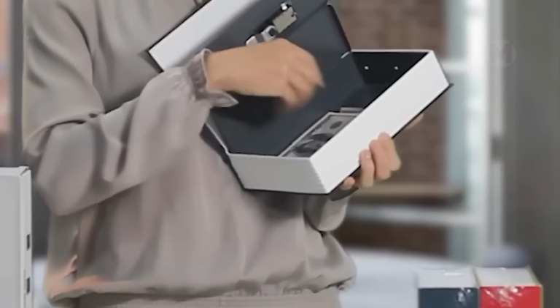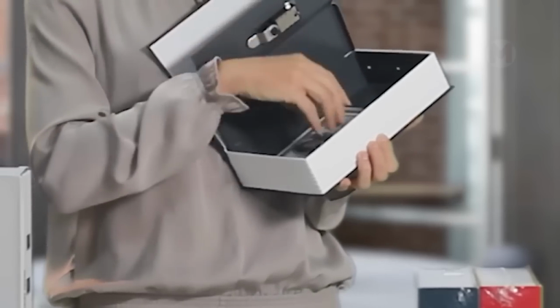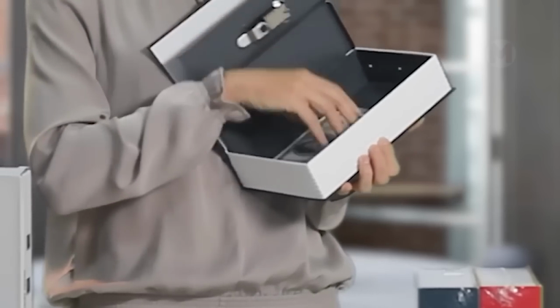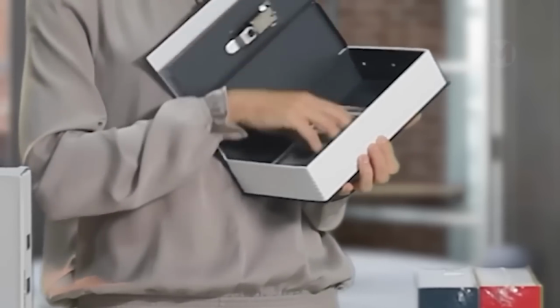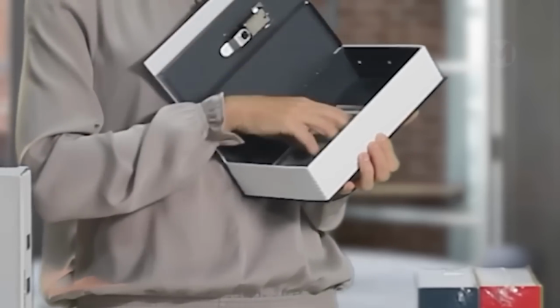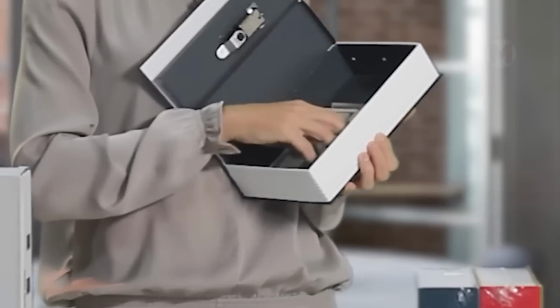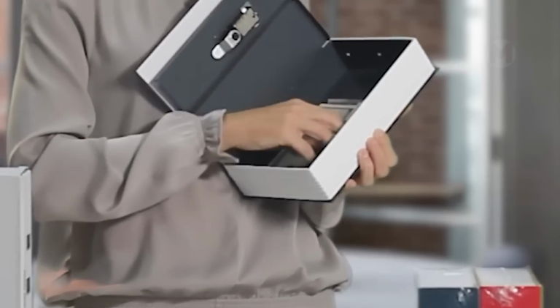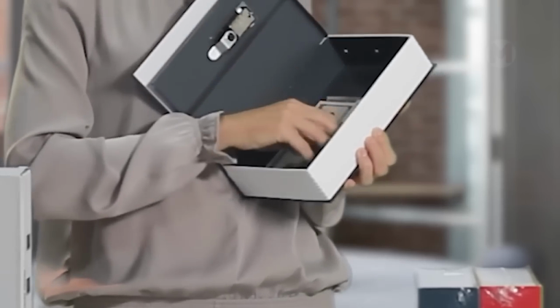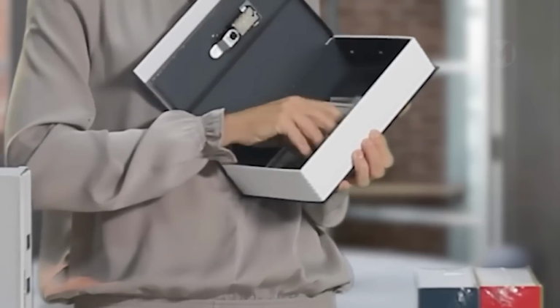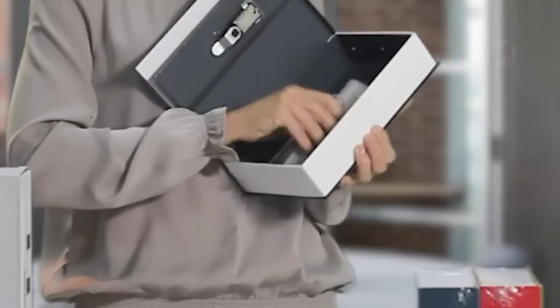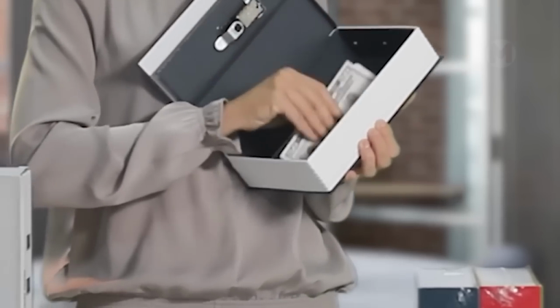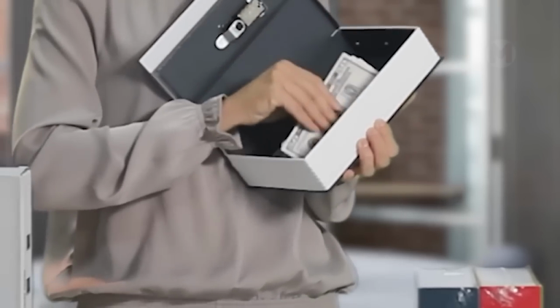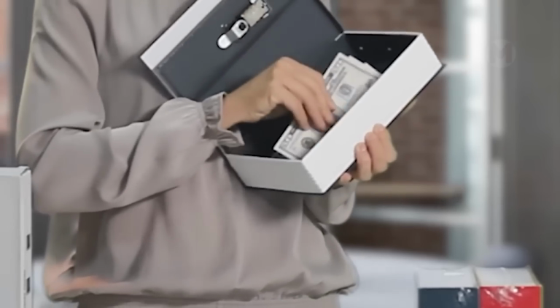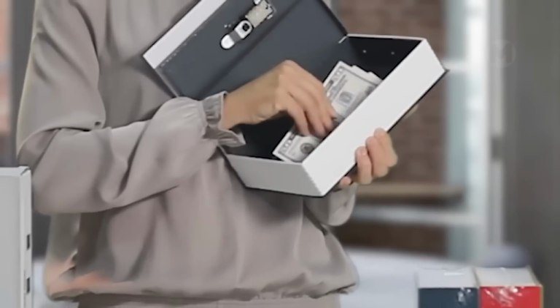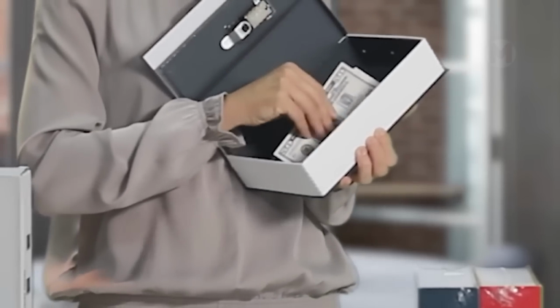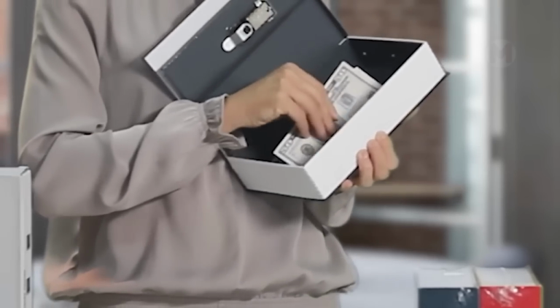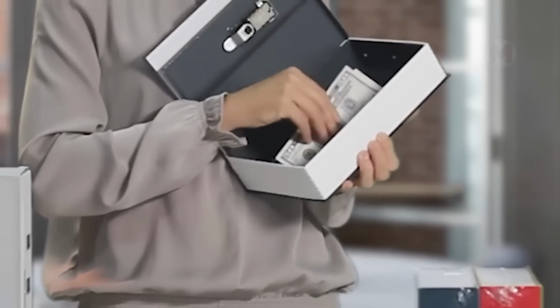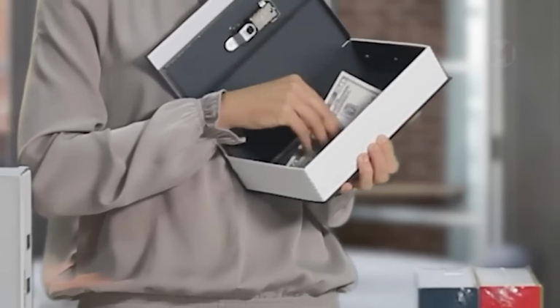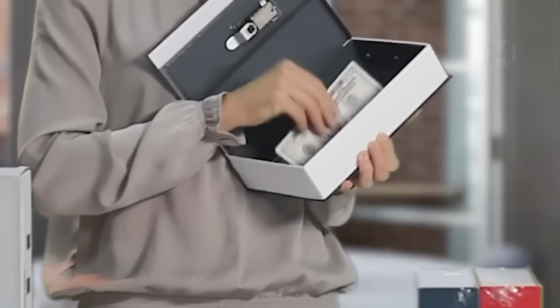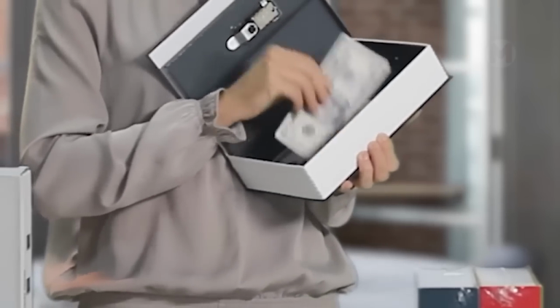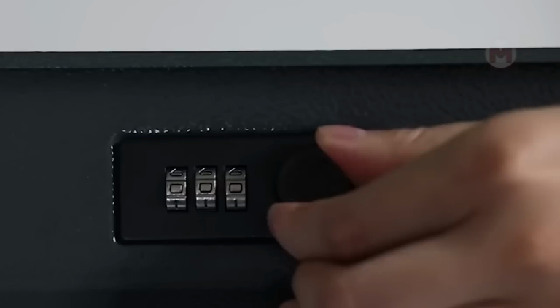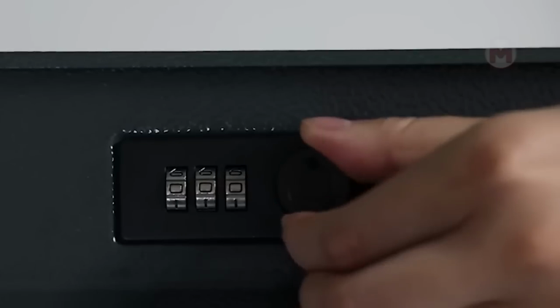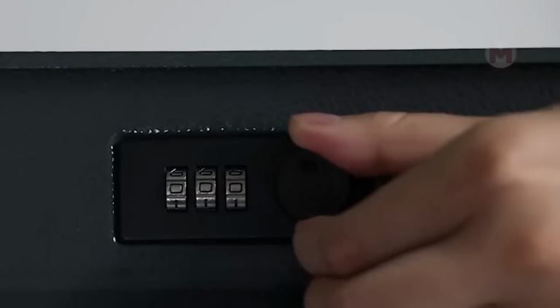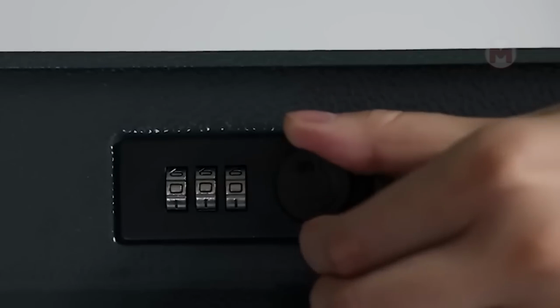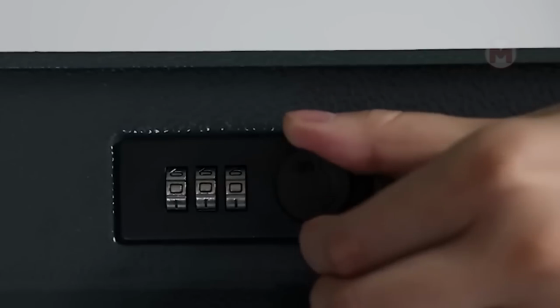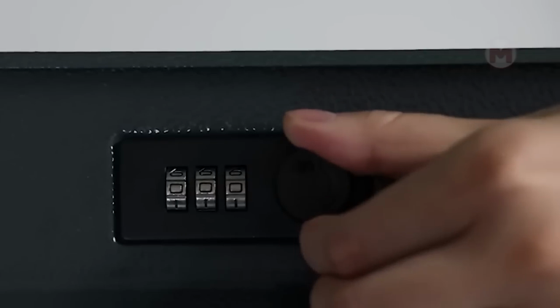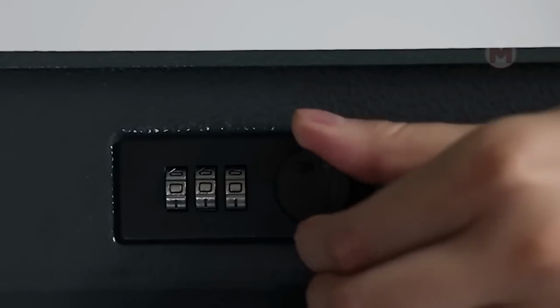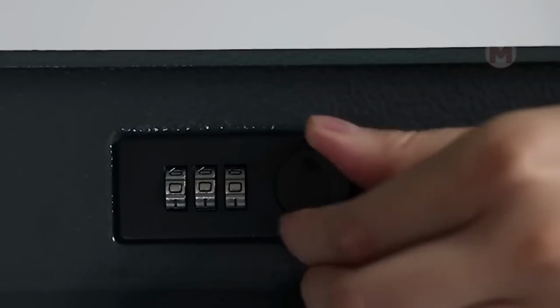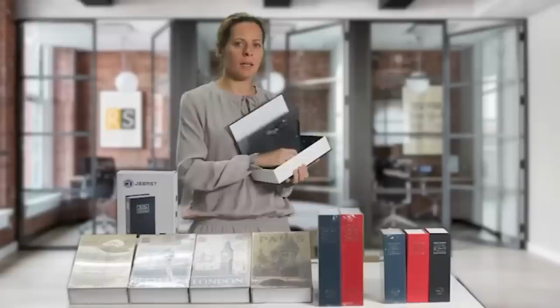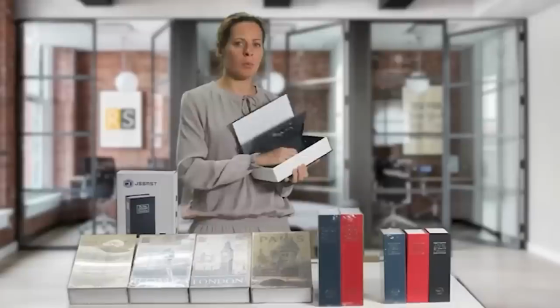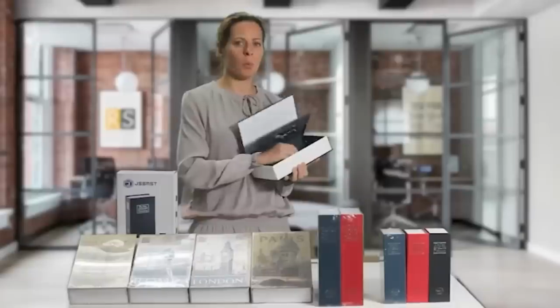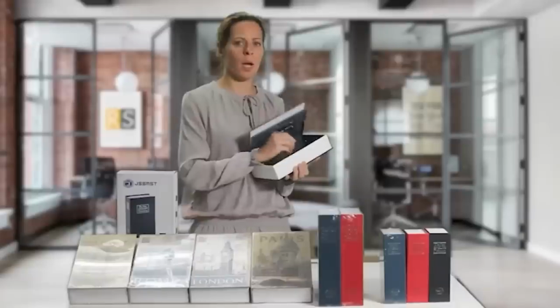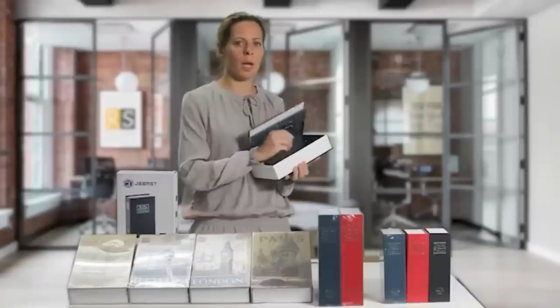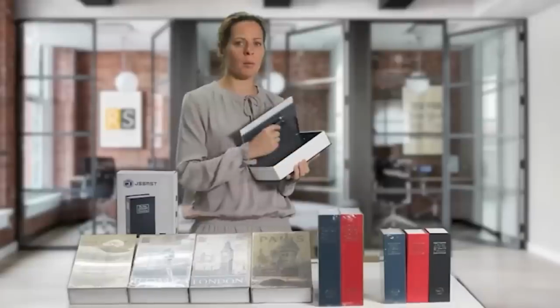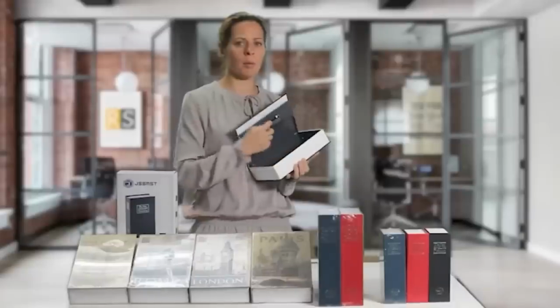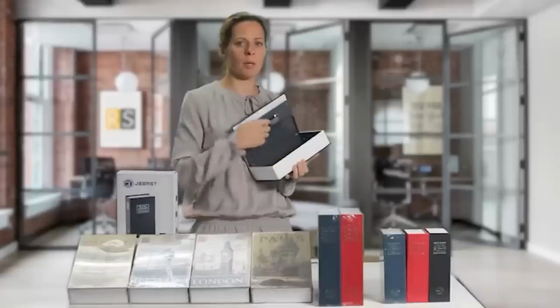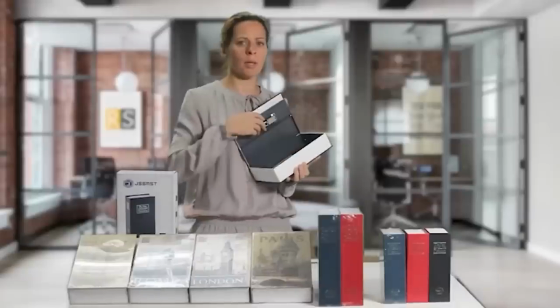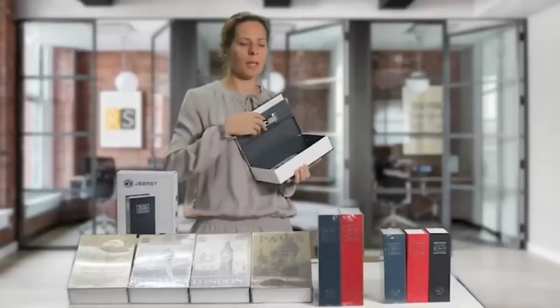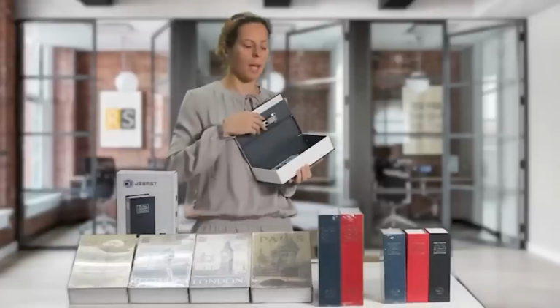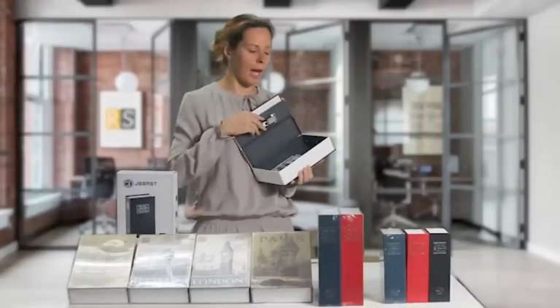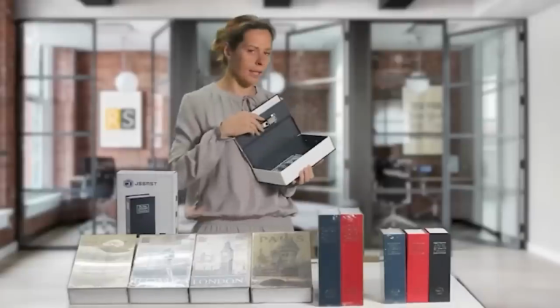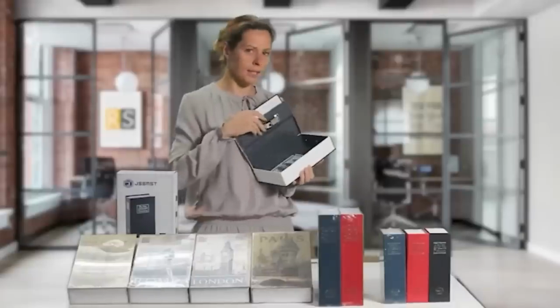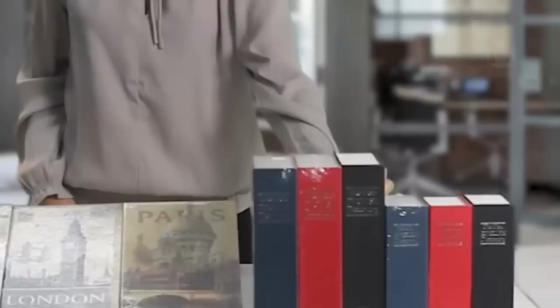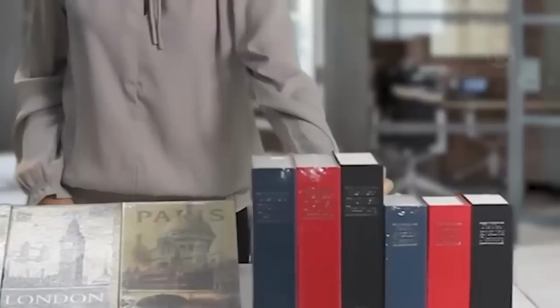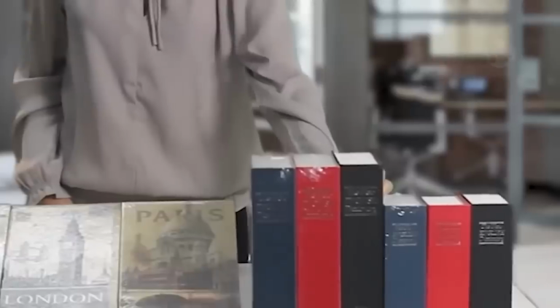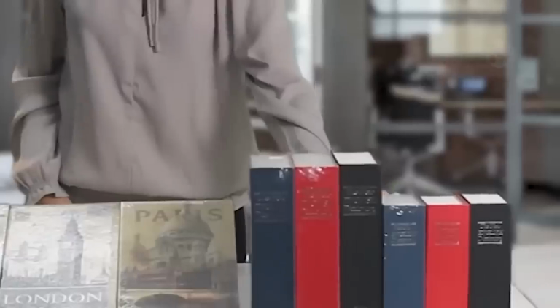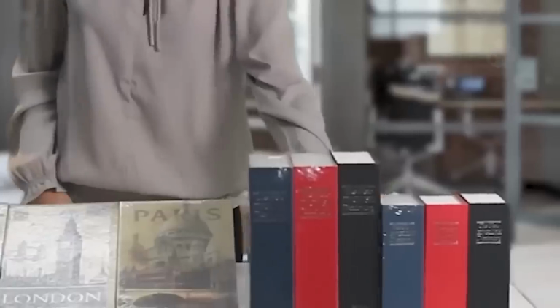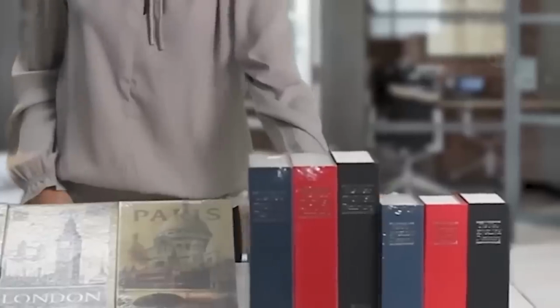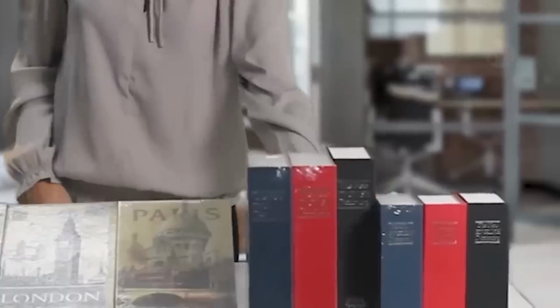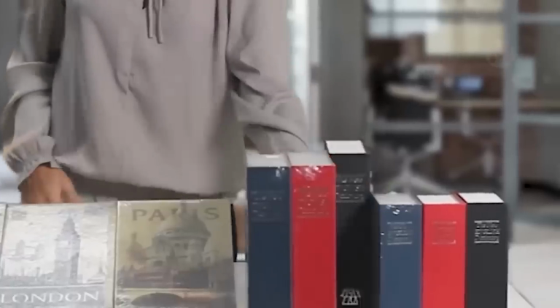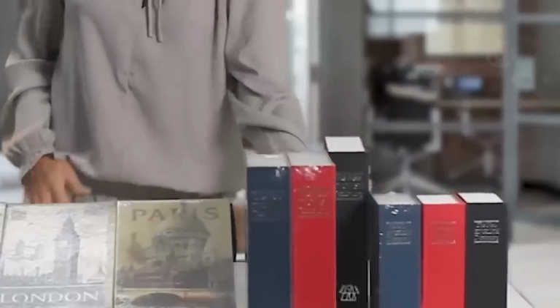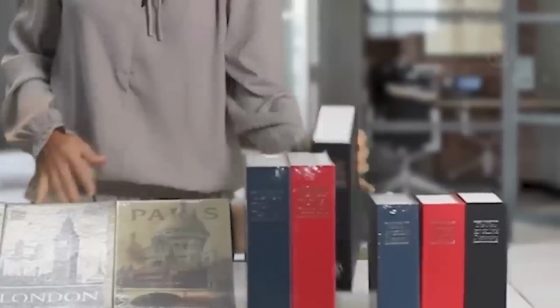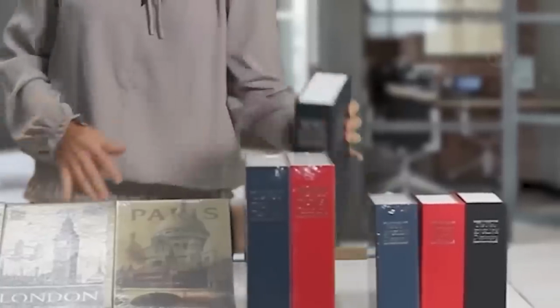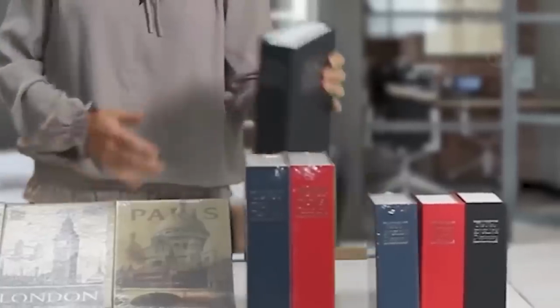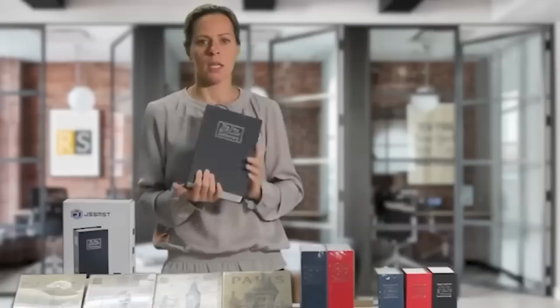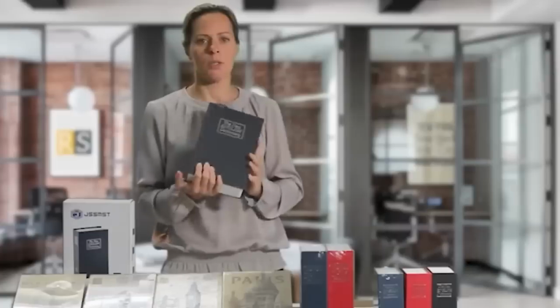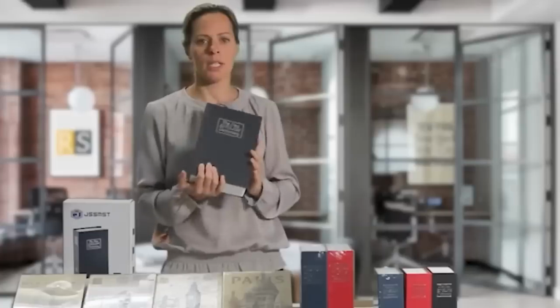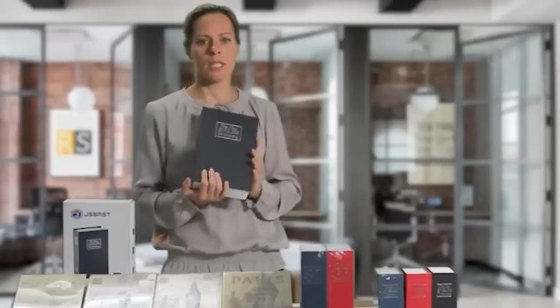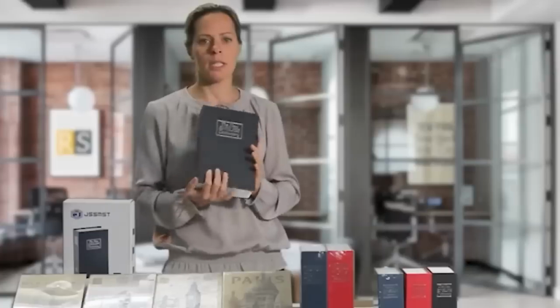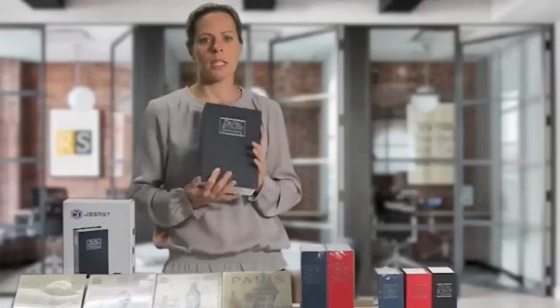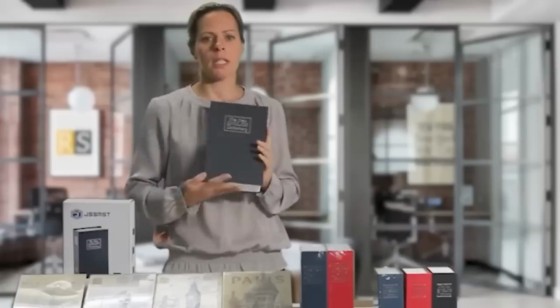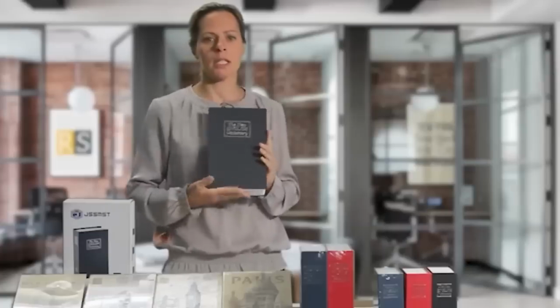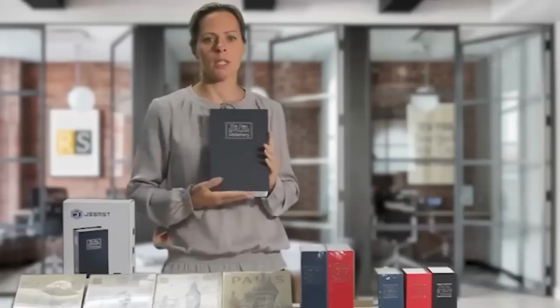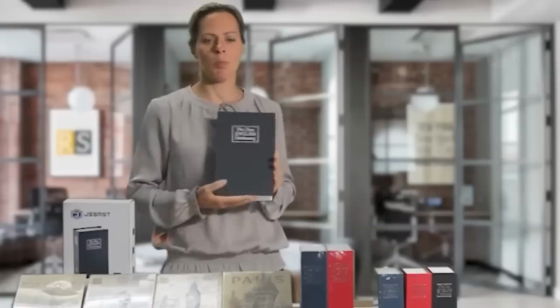And now we have a very unusual safe box with a combination lock for your valuables, which looks like a regular book to everyone.